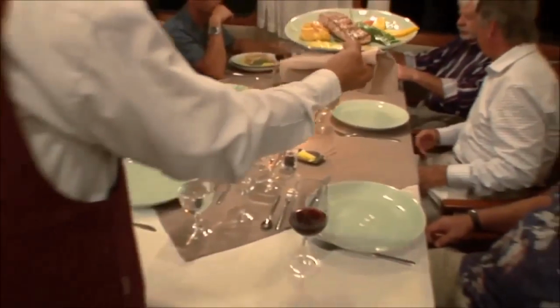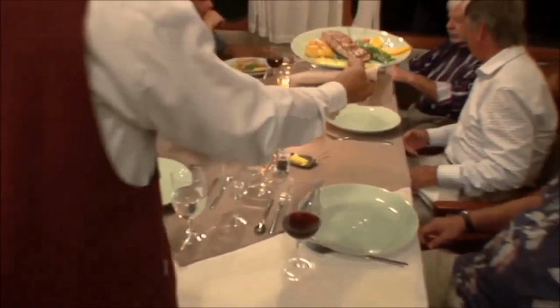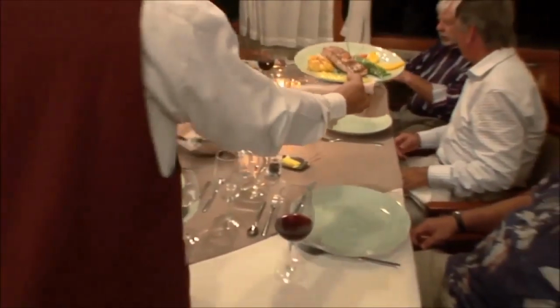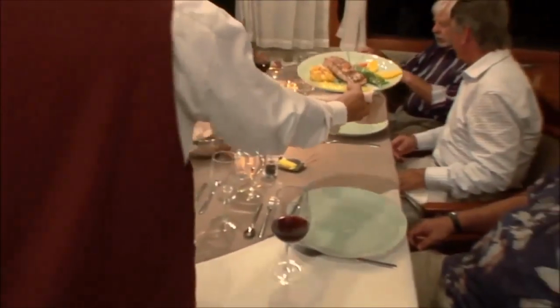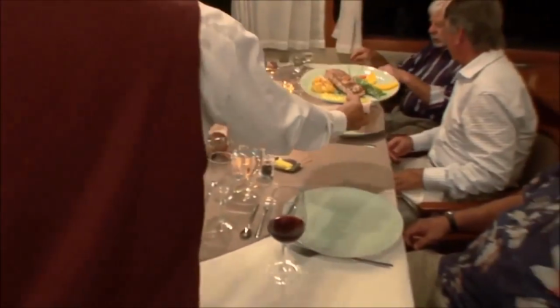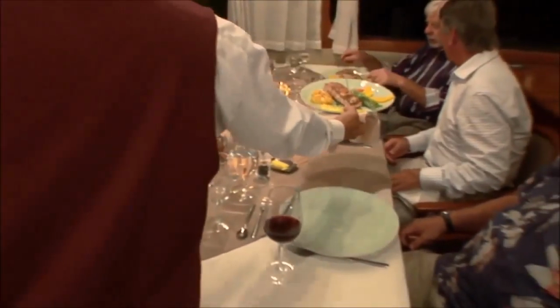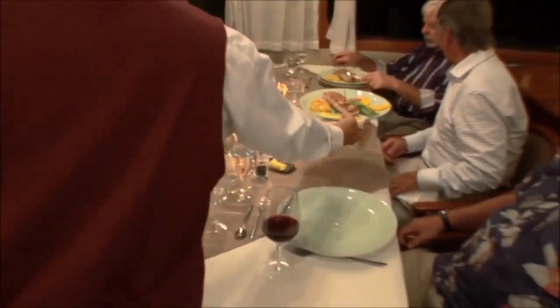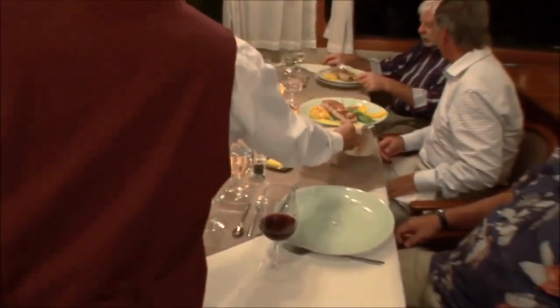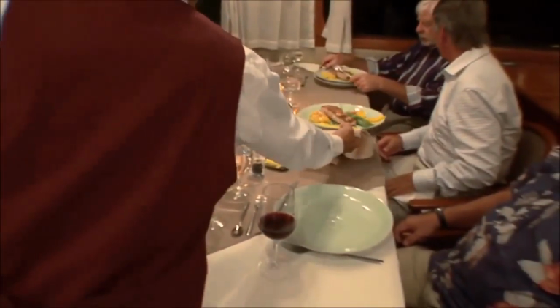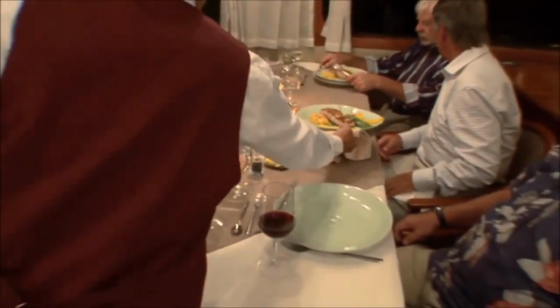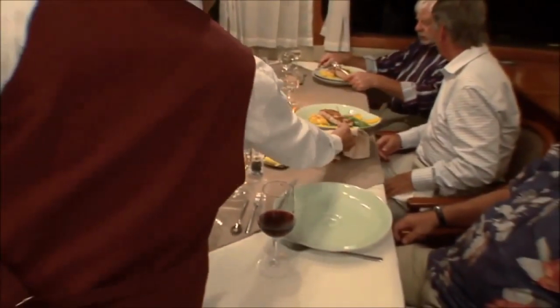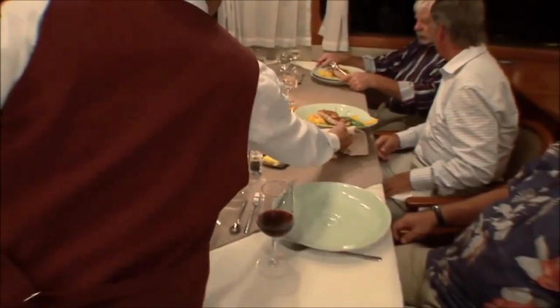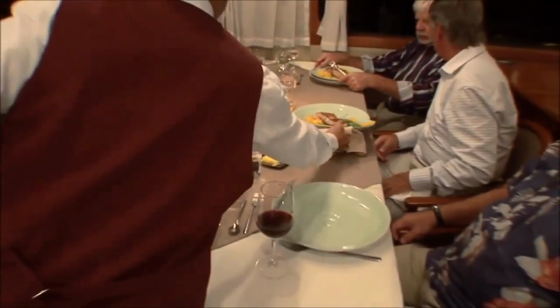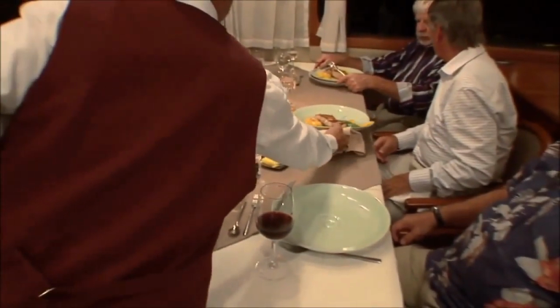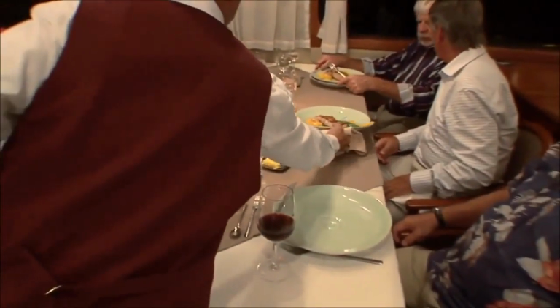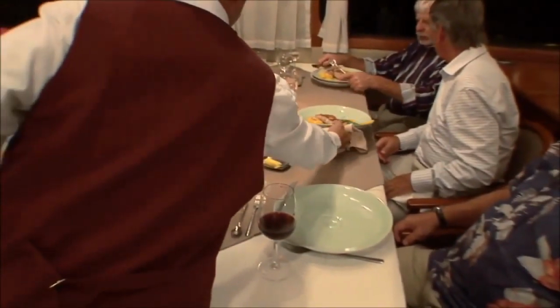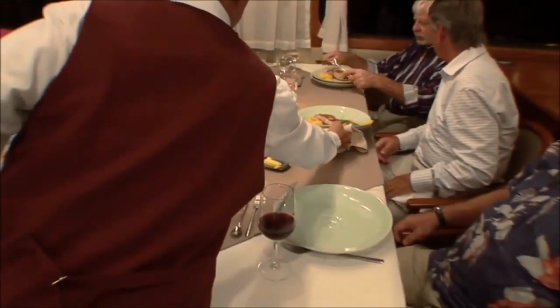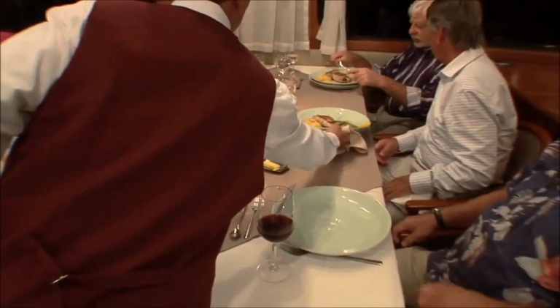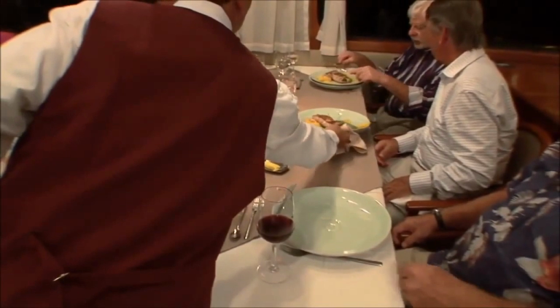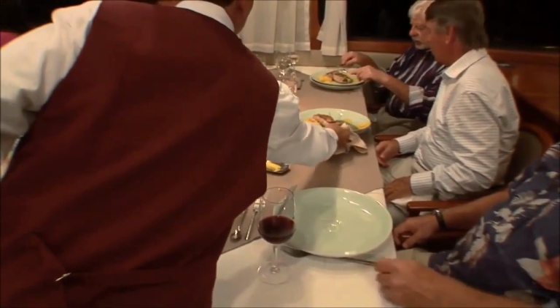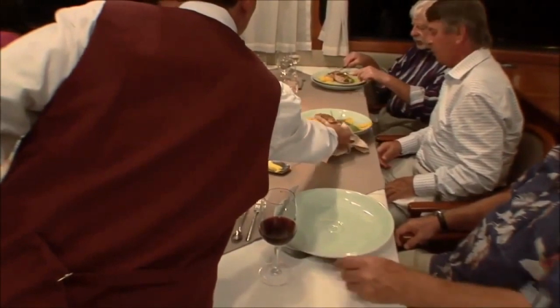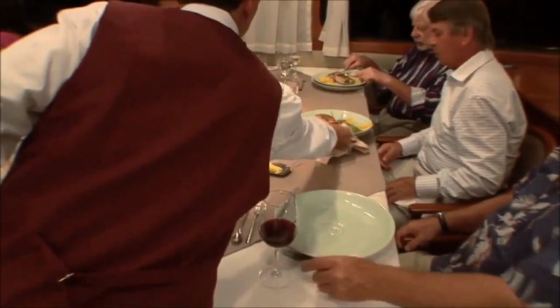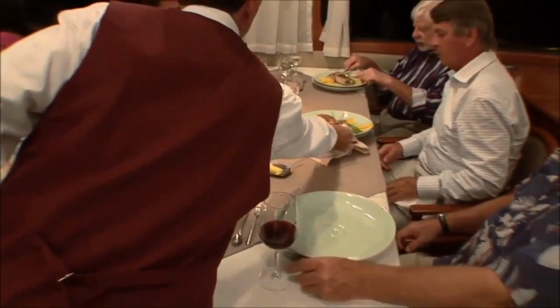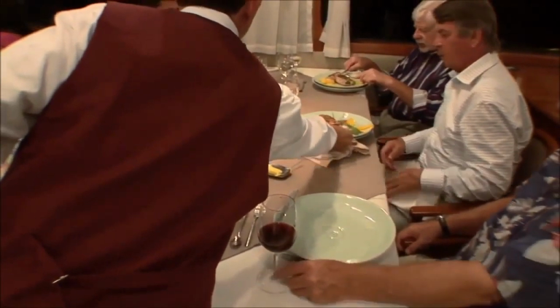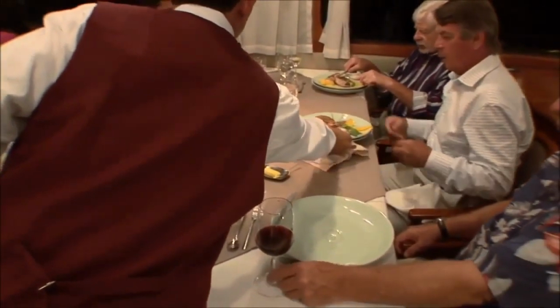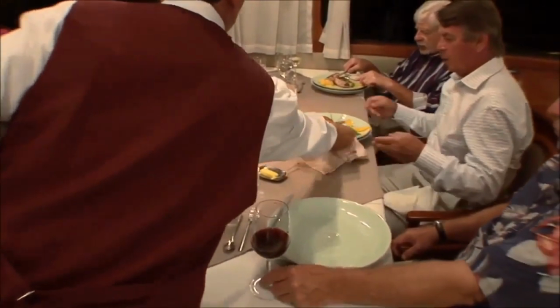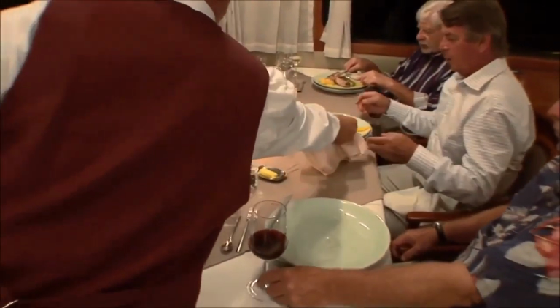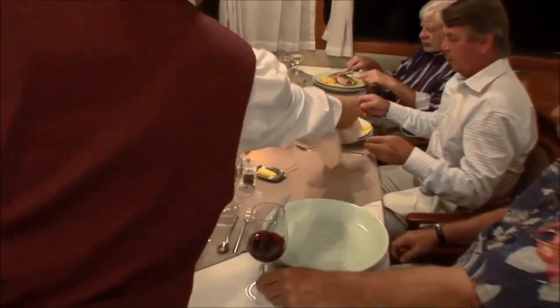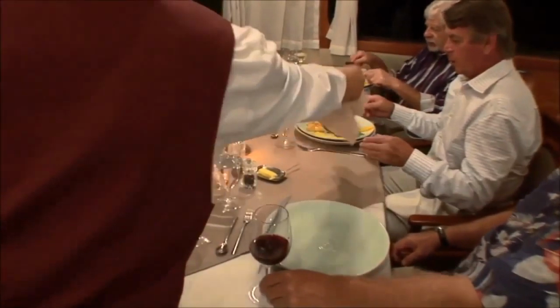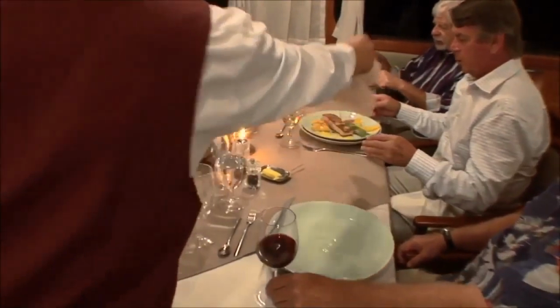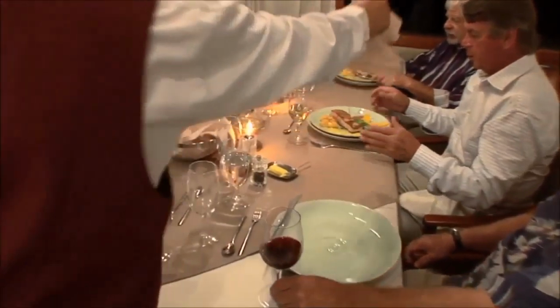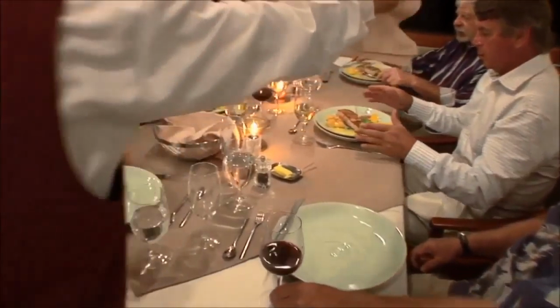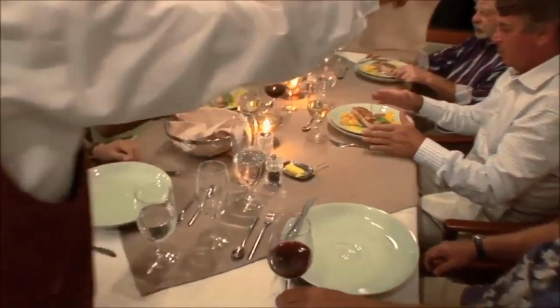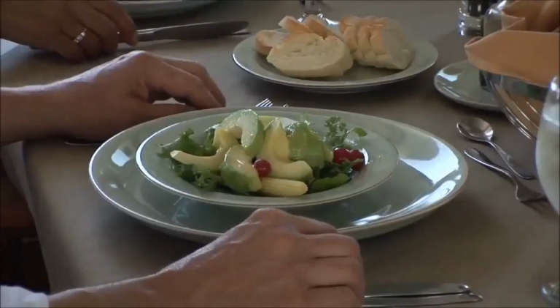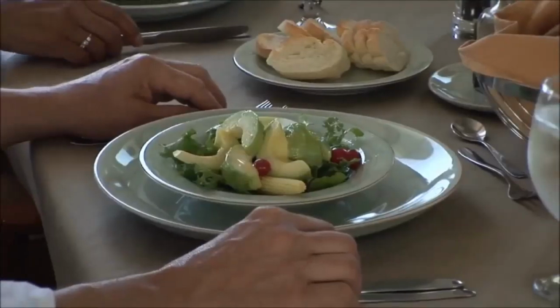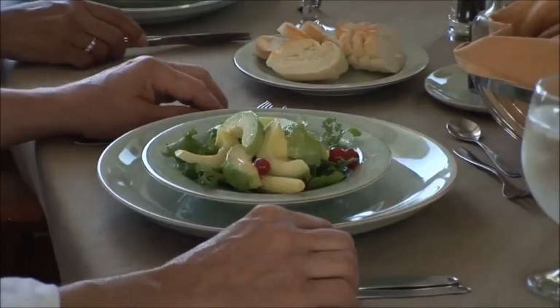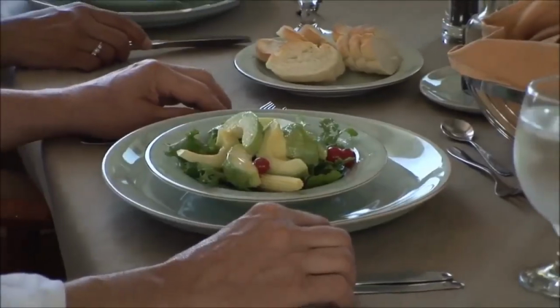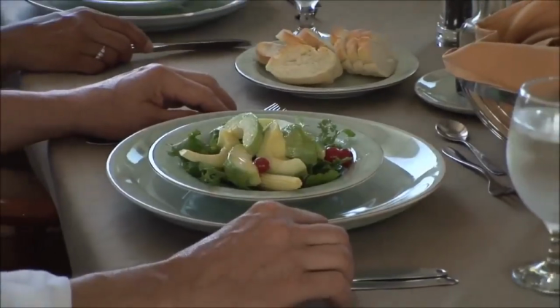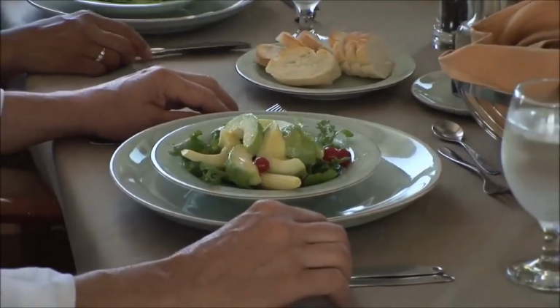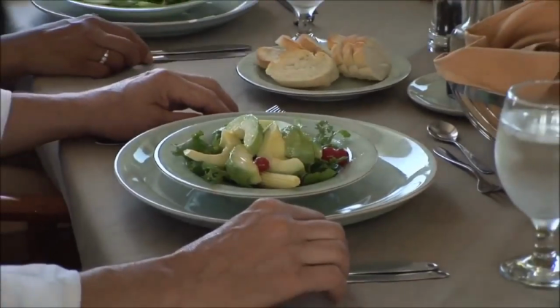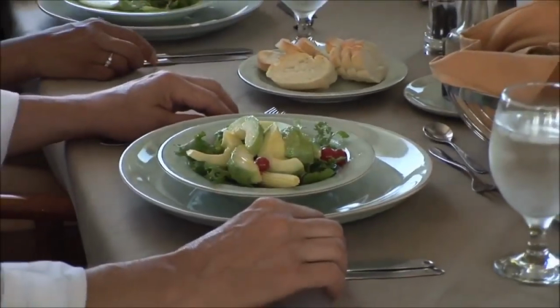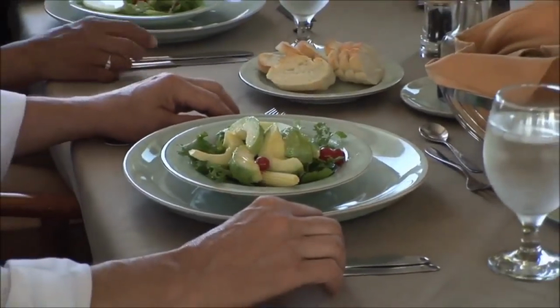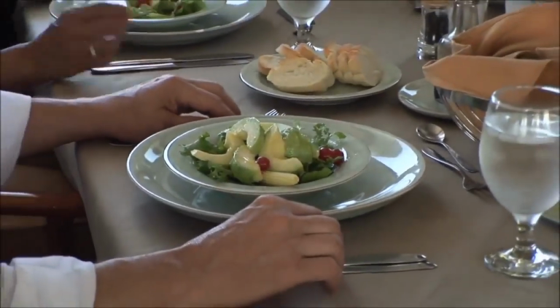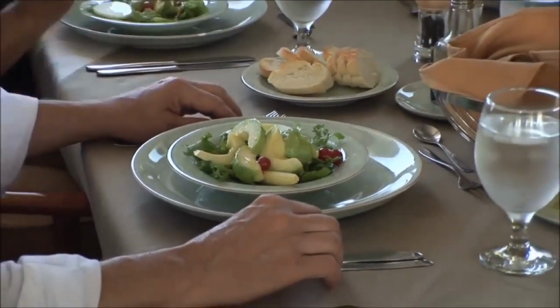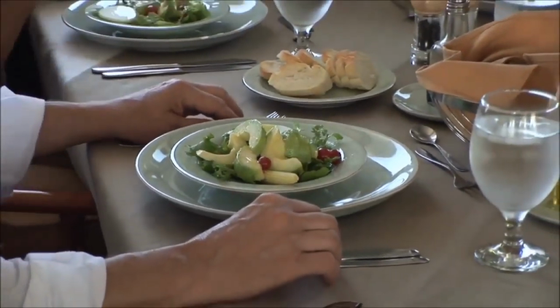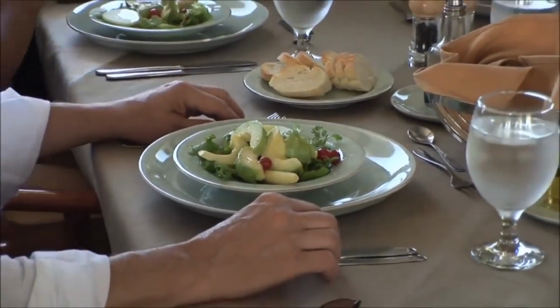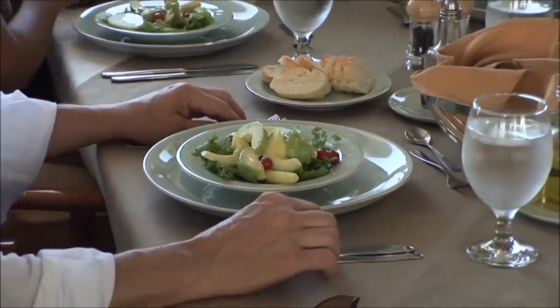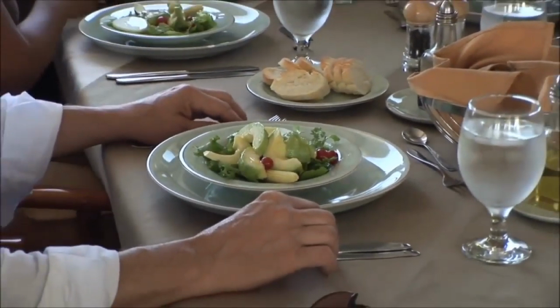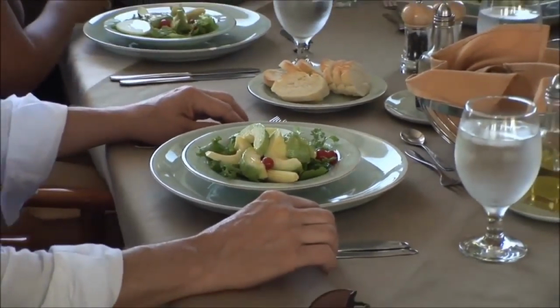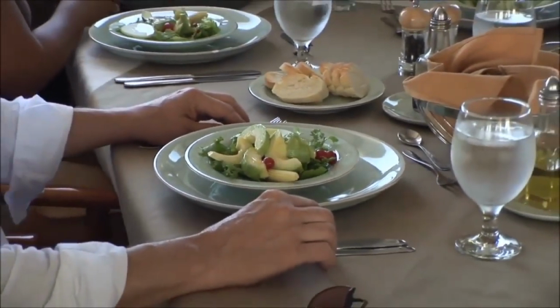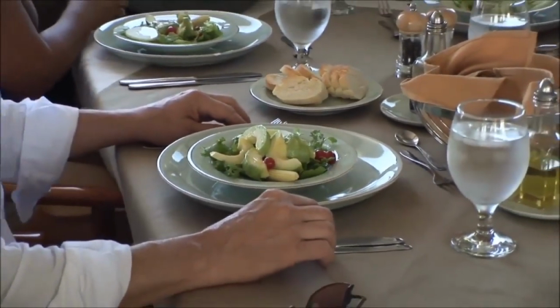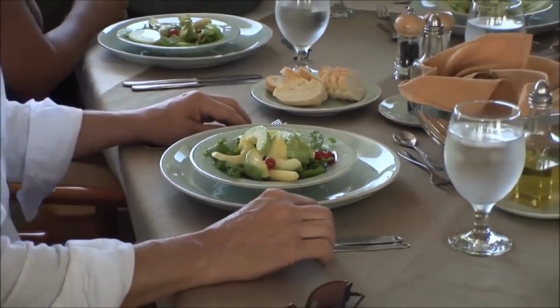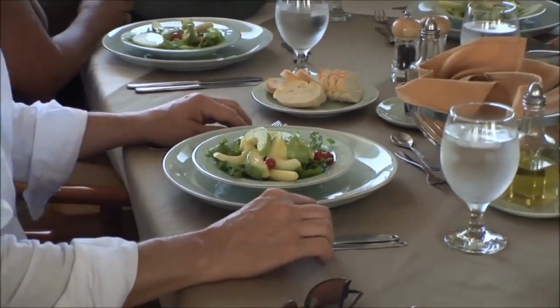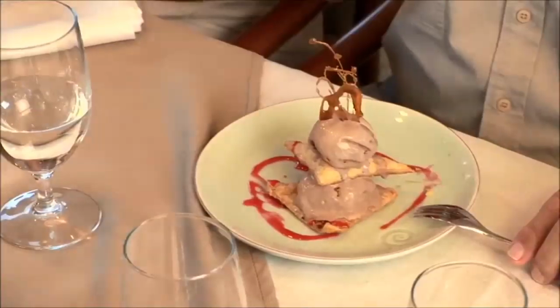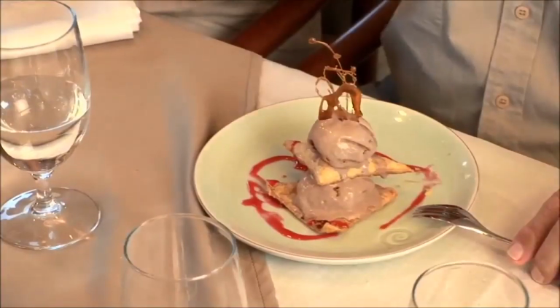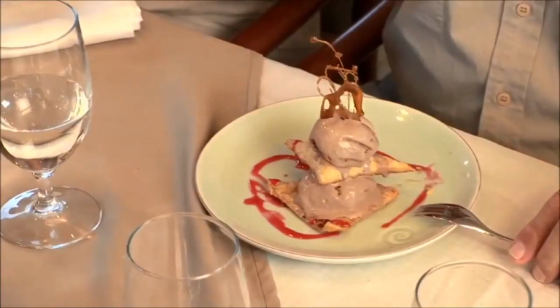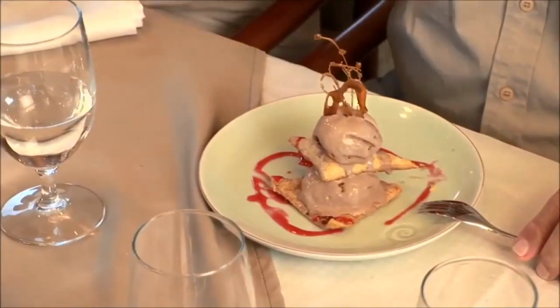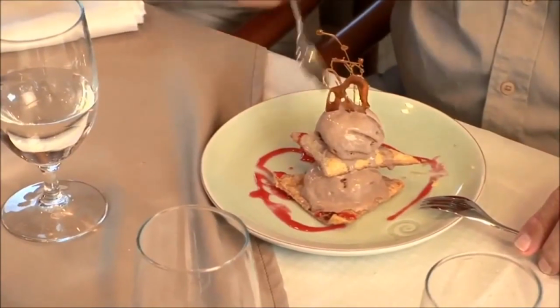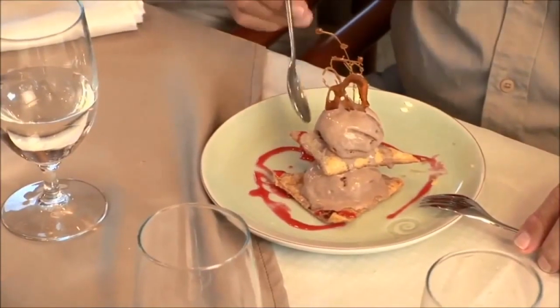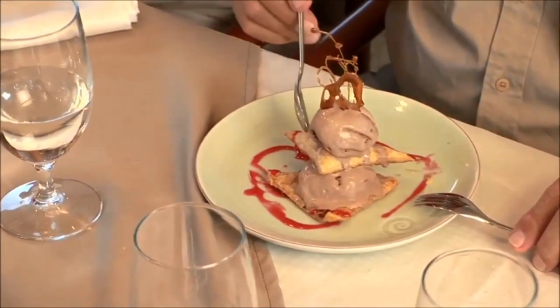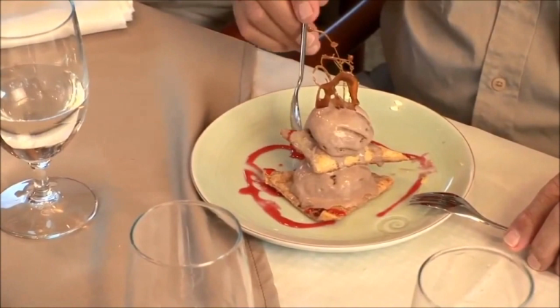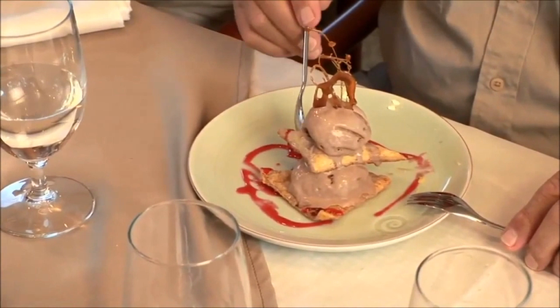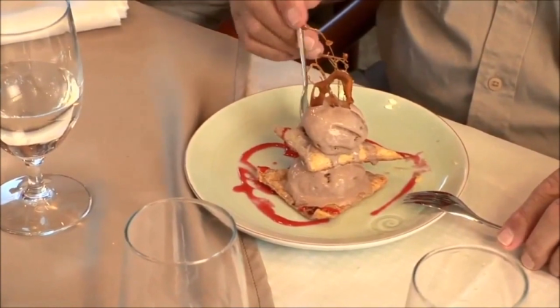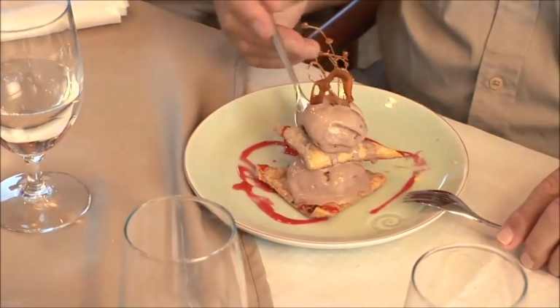The food's excellent. We have a great appetizer, soup, salad, different types of meat, fish and the desserts are amazing.